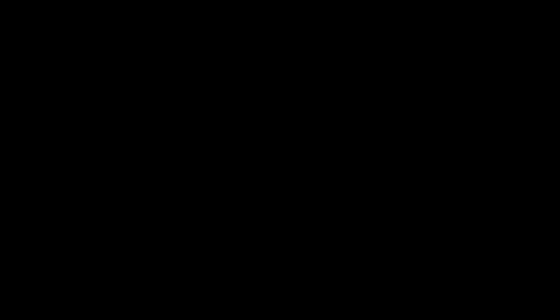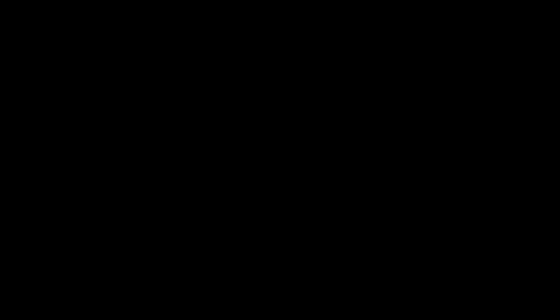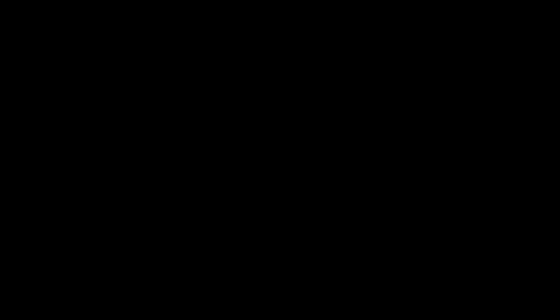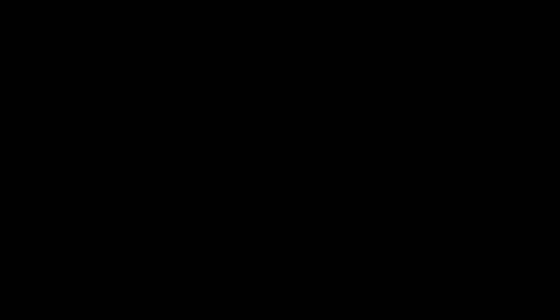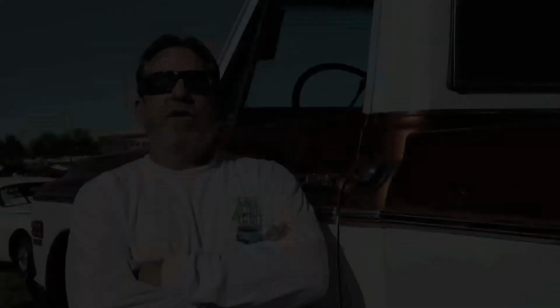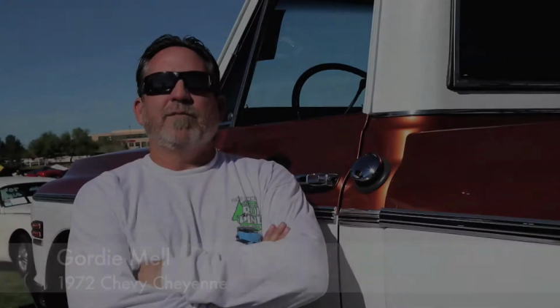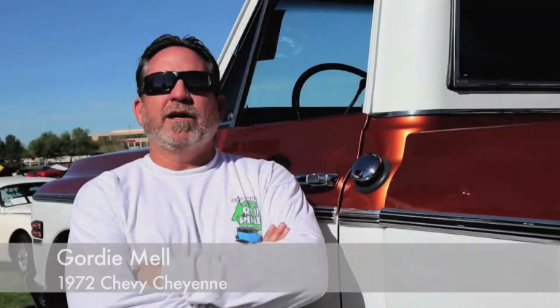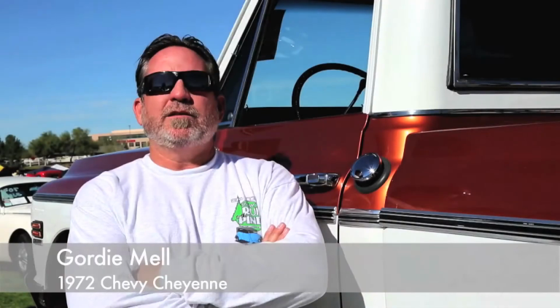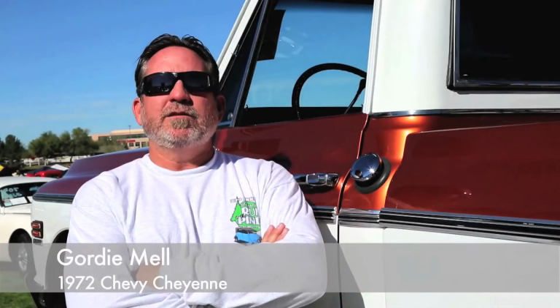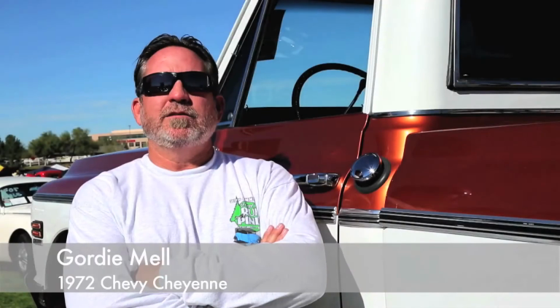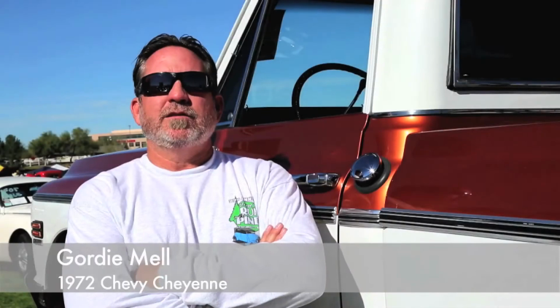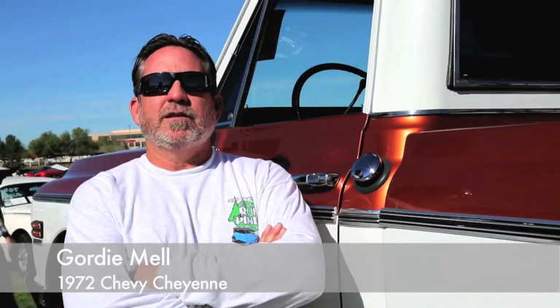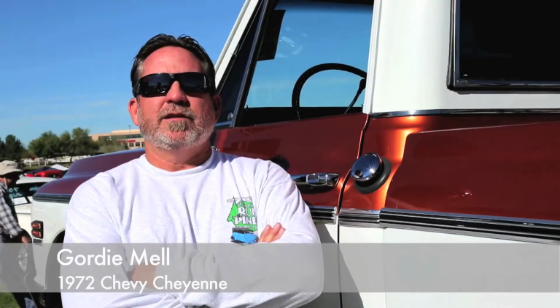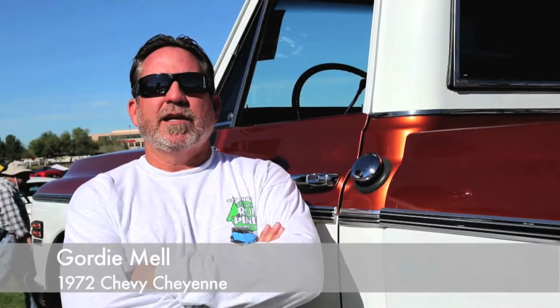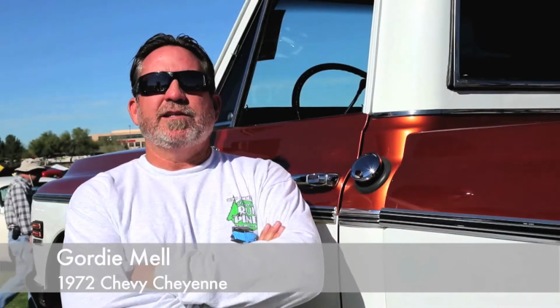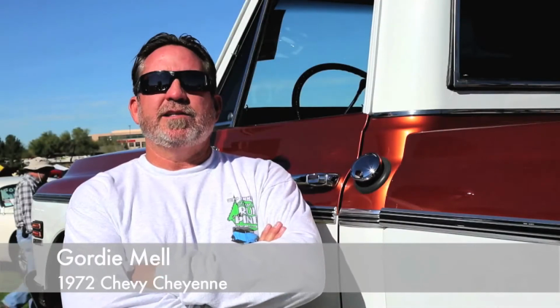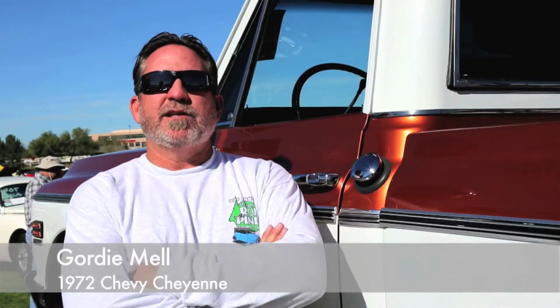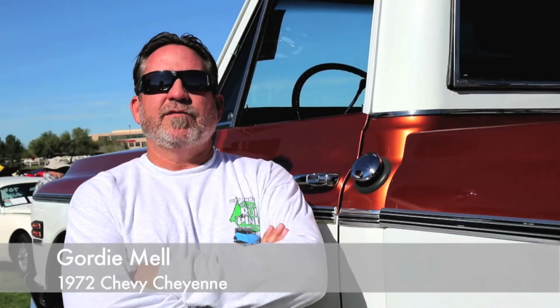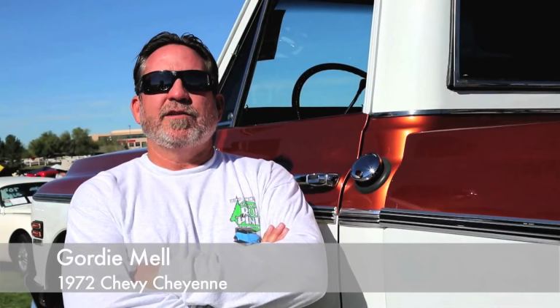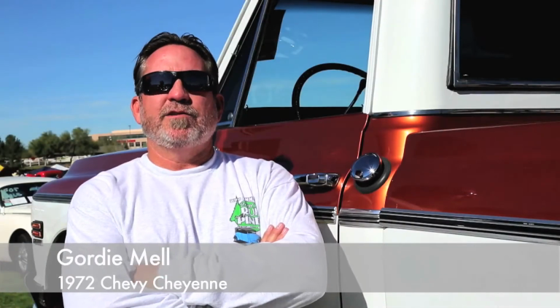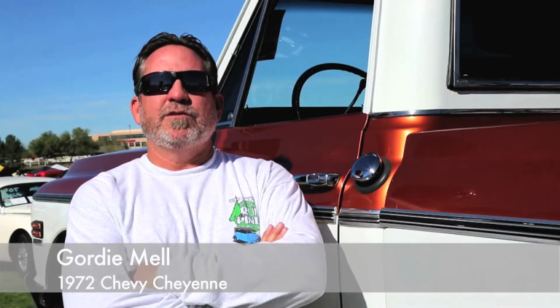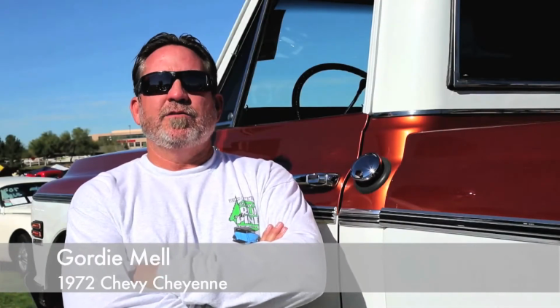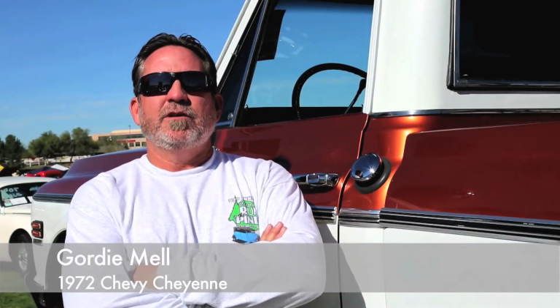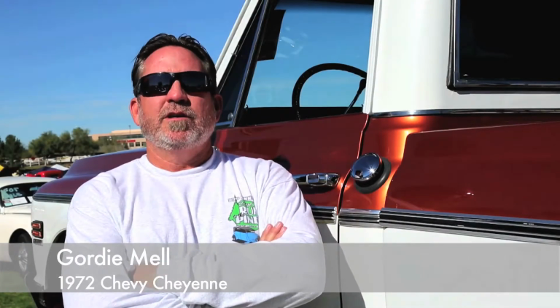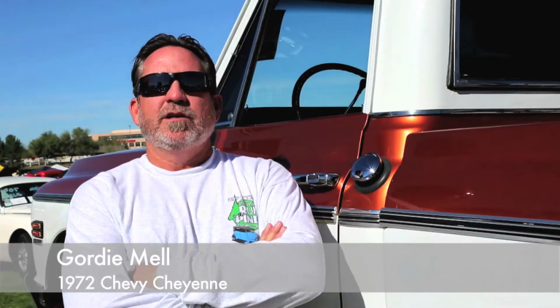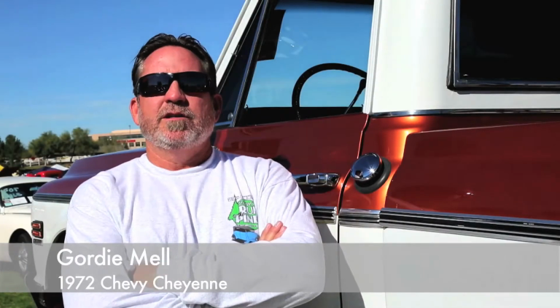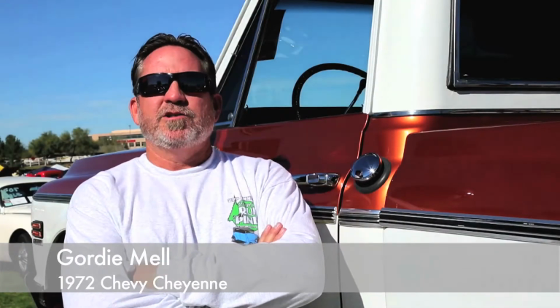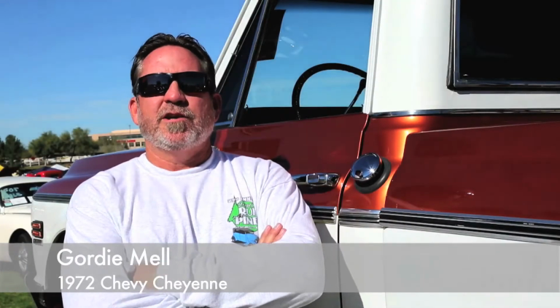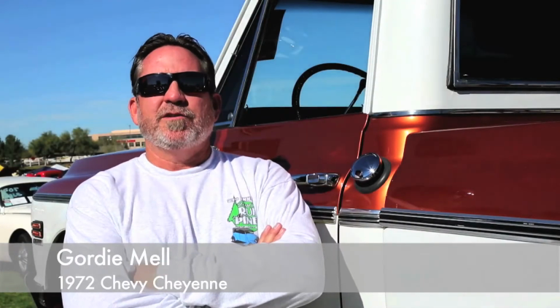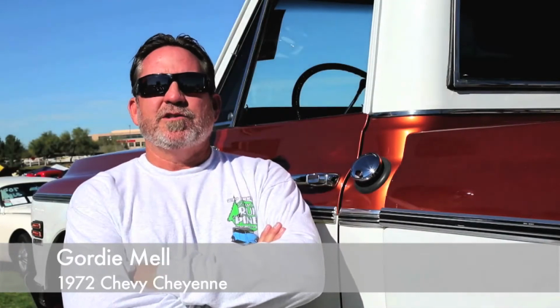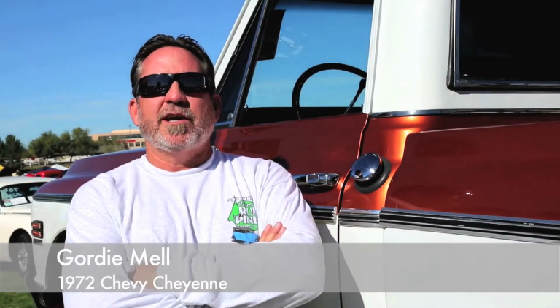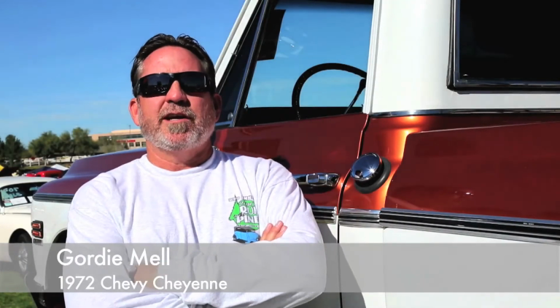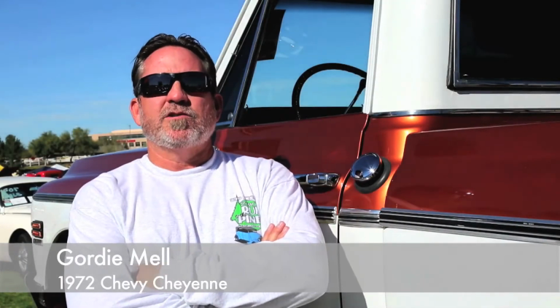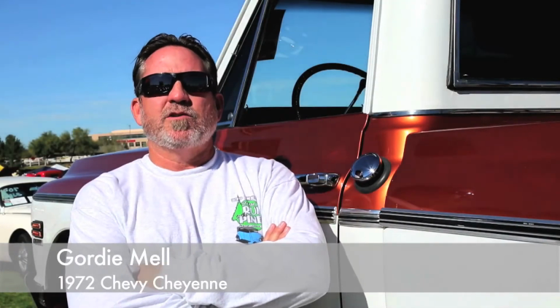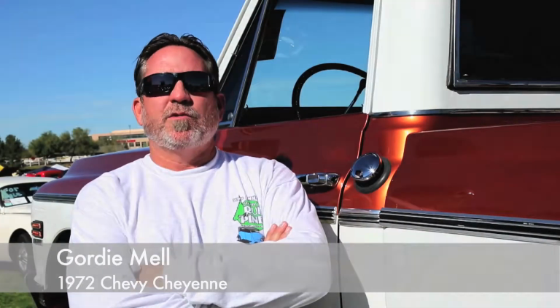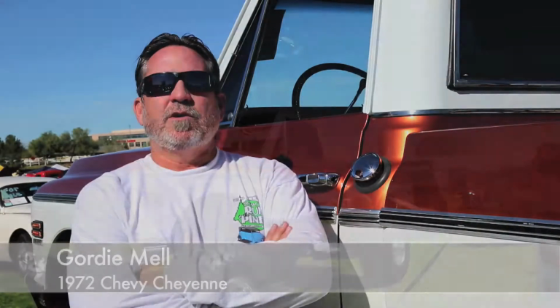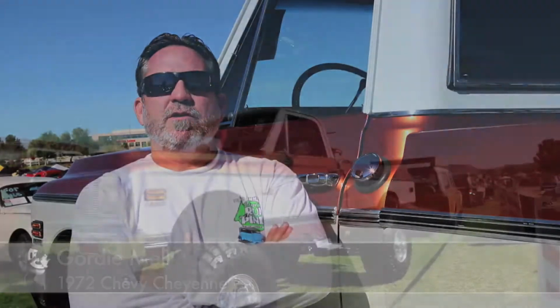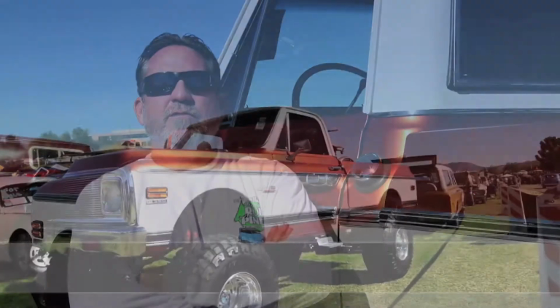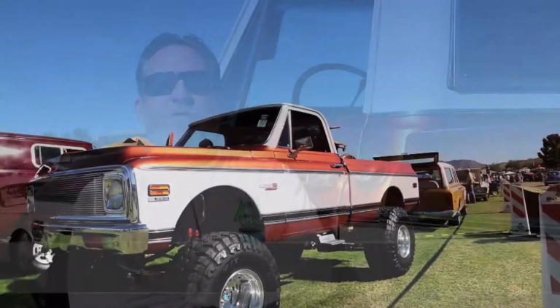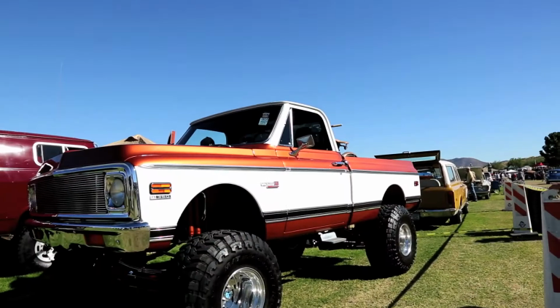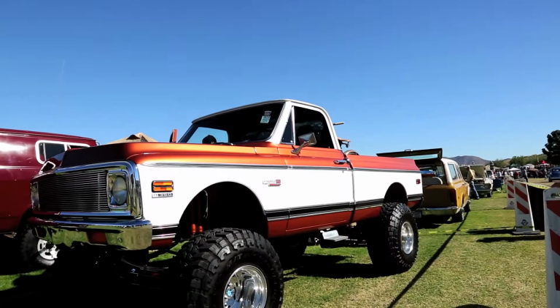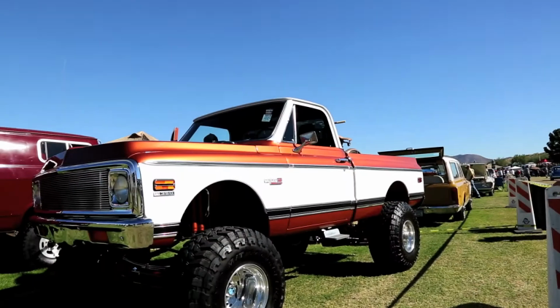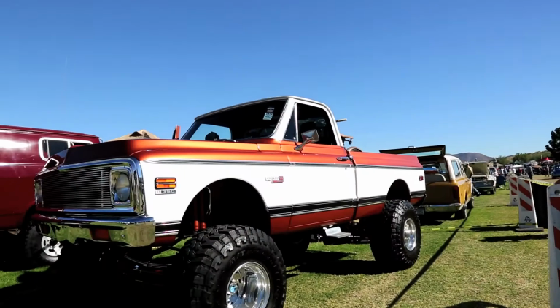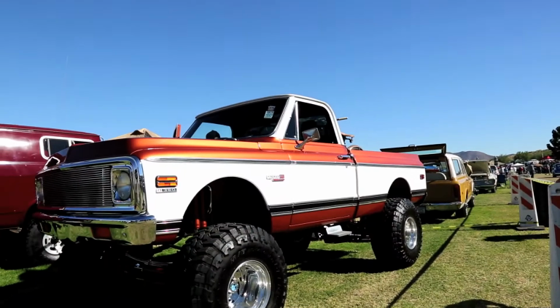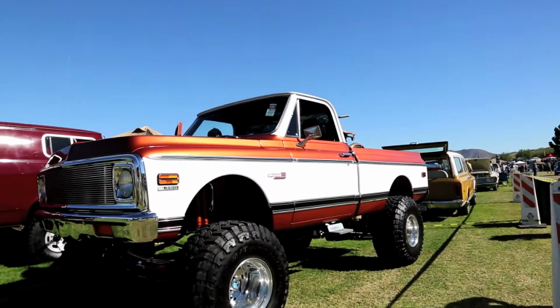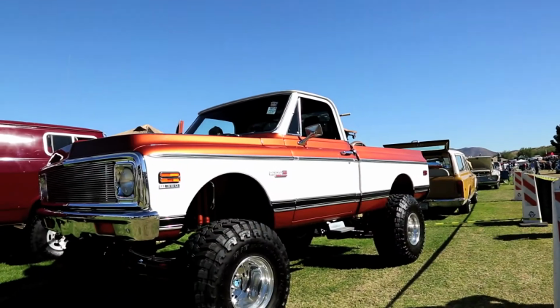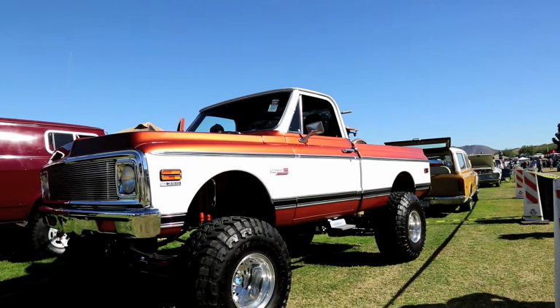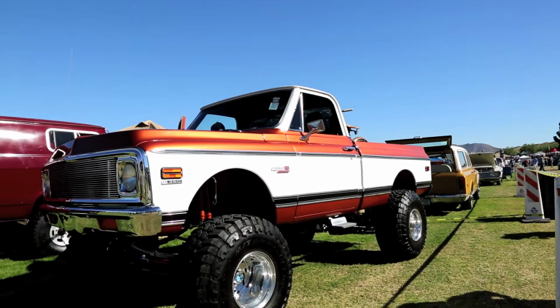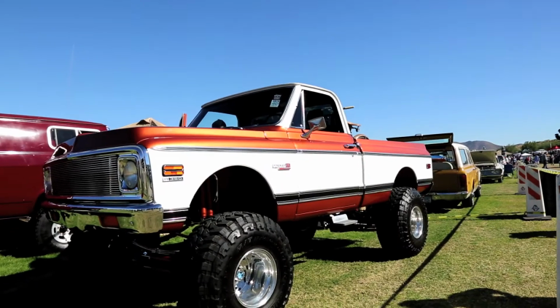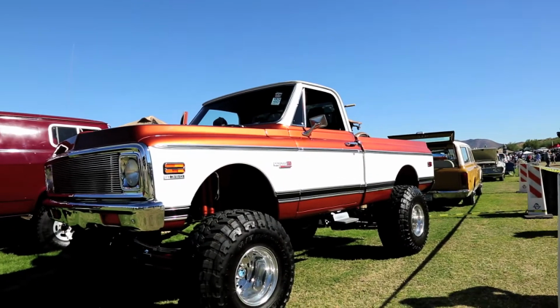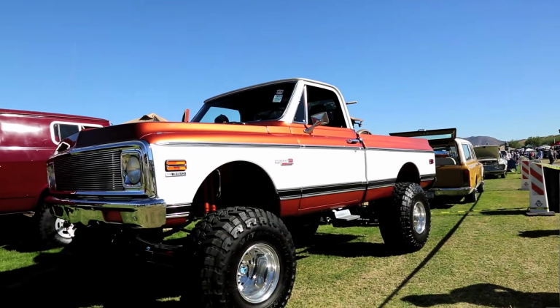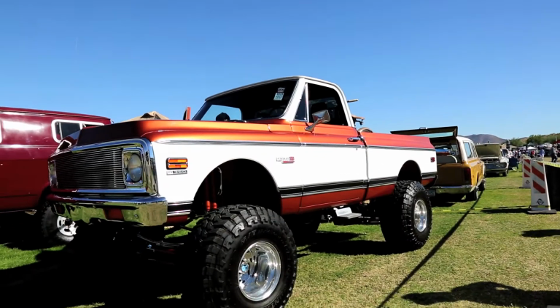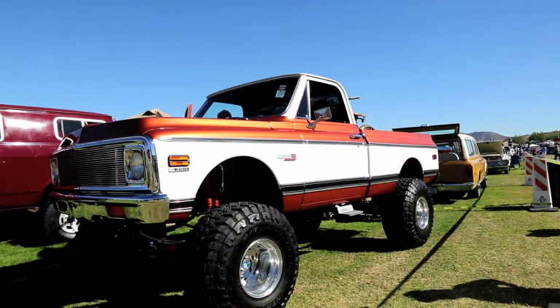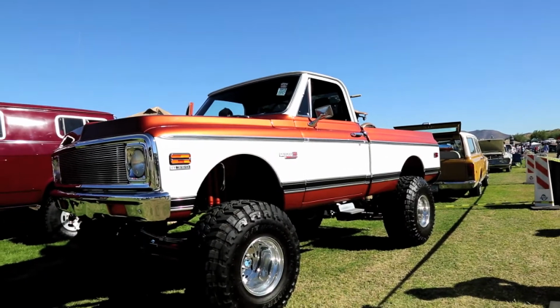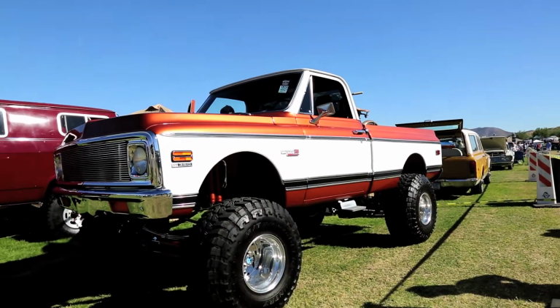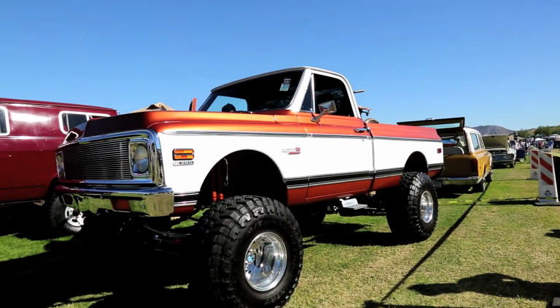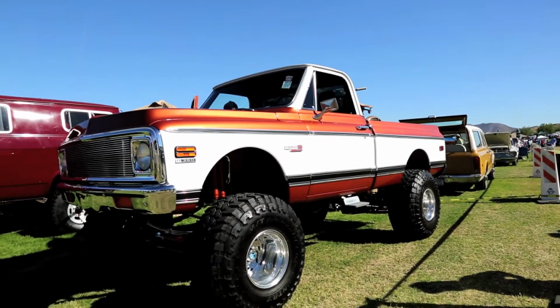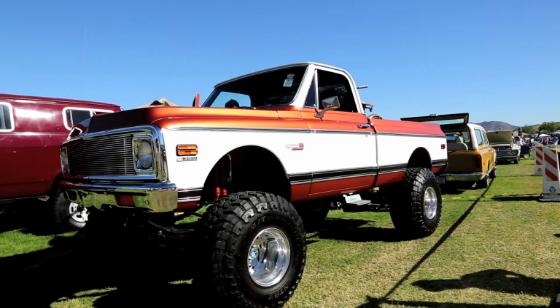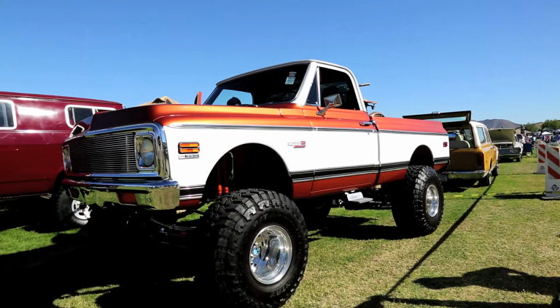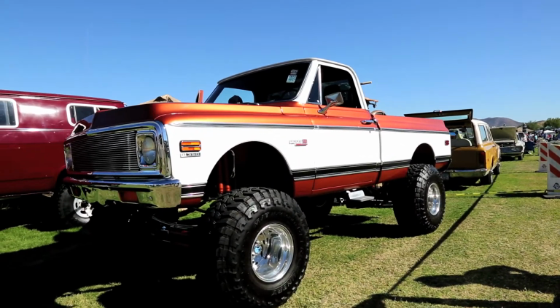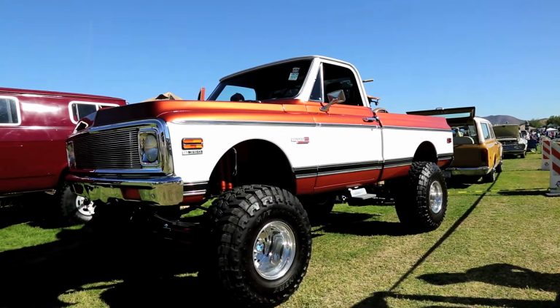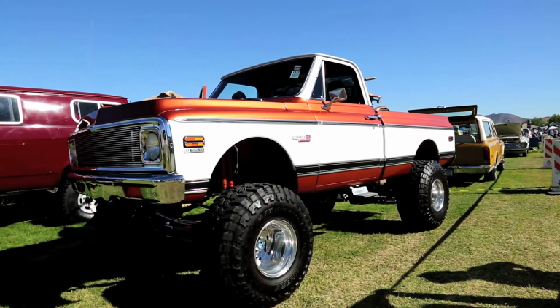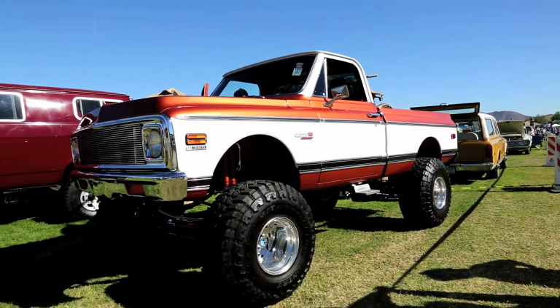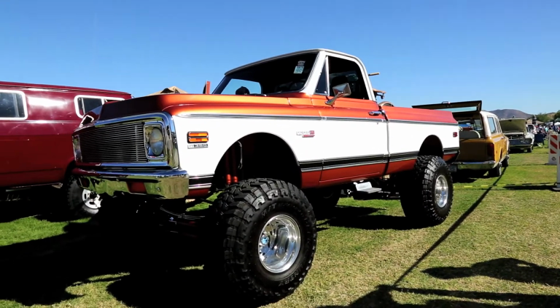Gordy Mel, 1972 Chevy Cheyenne Super 4x4. I have had the truck 23 years and my dad purchased it new.